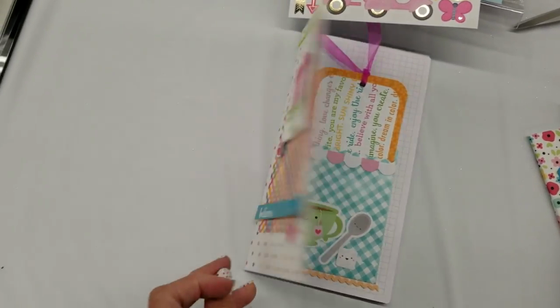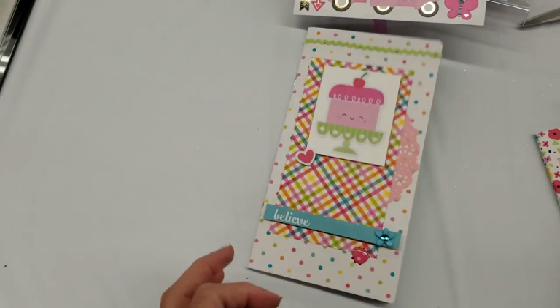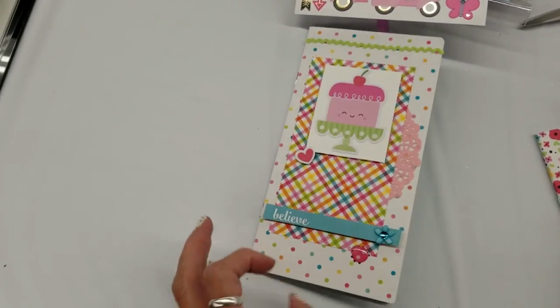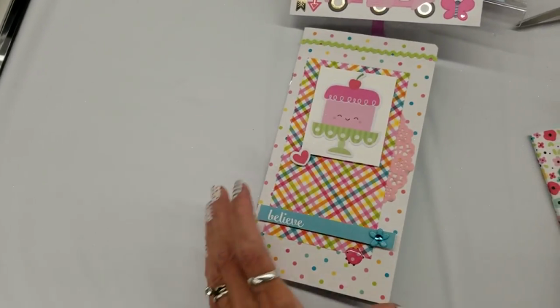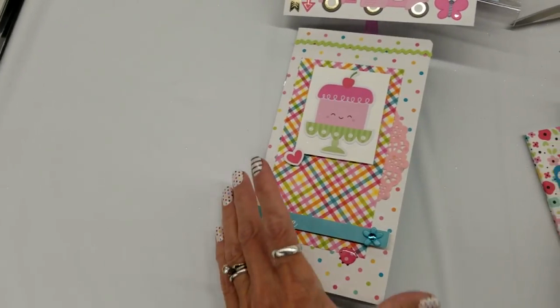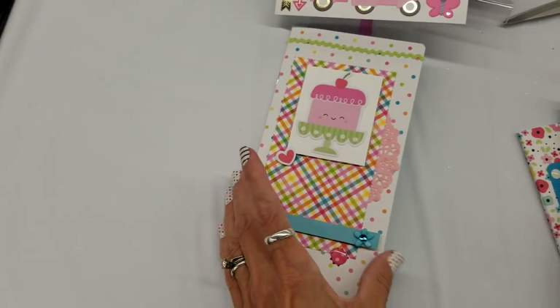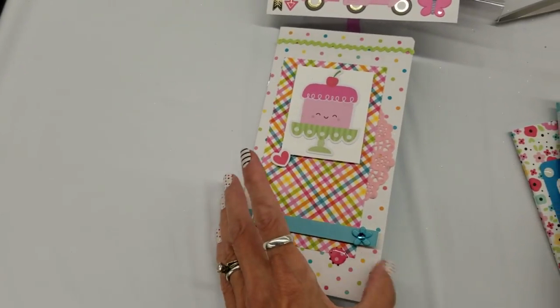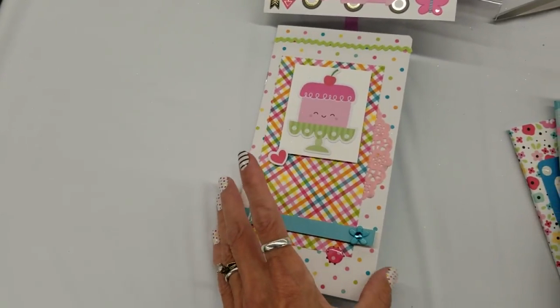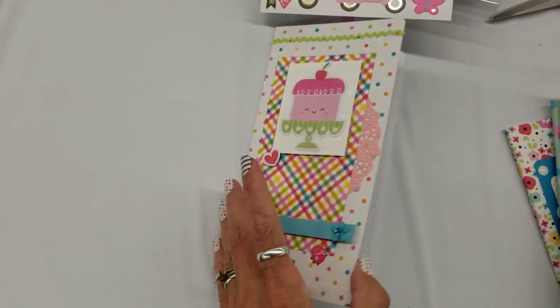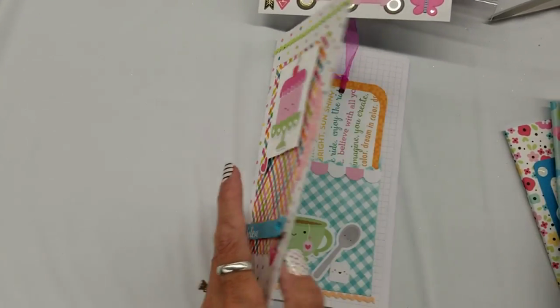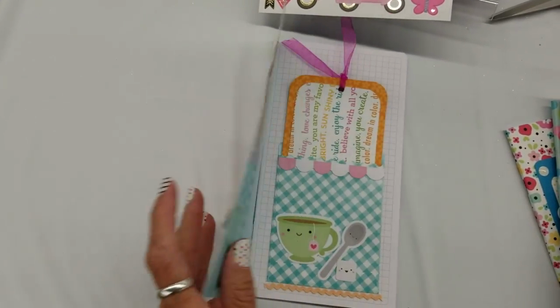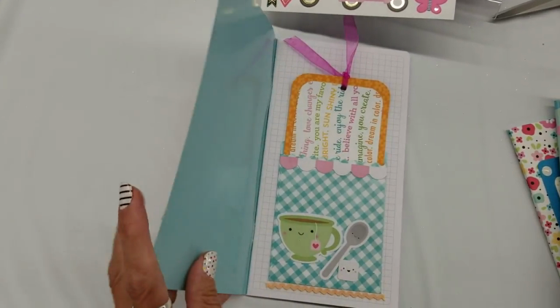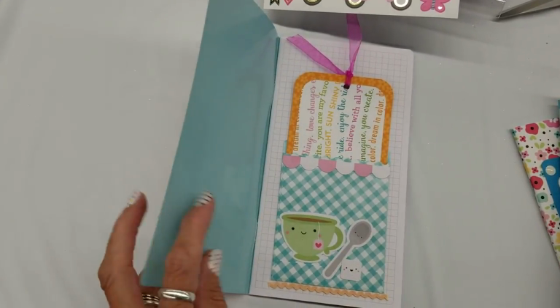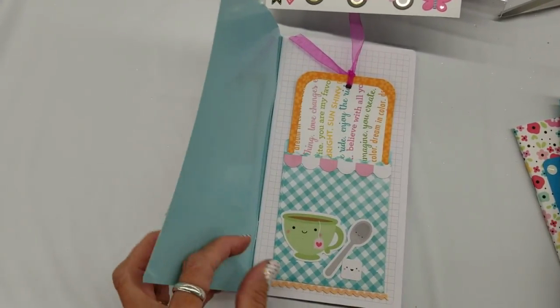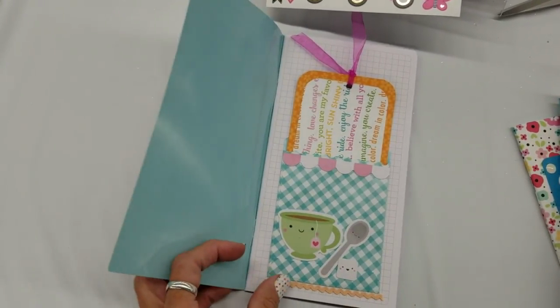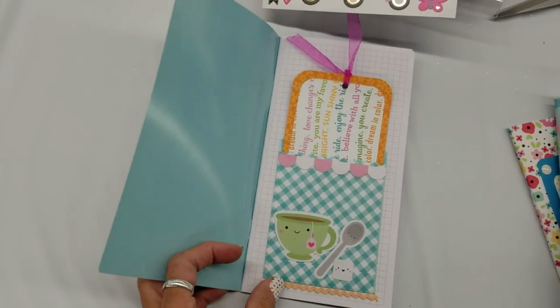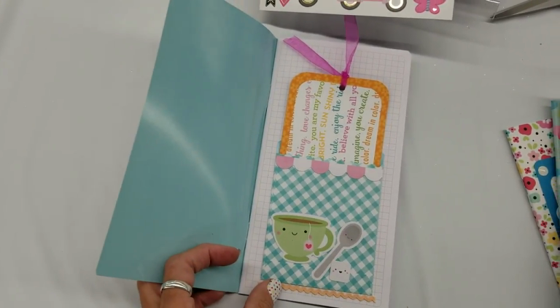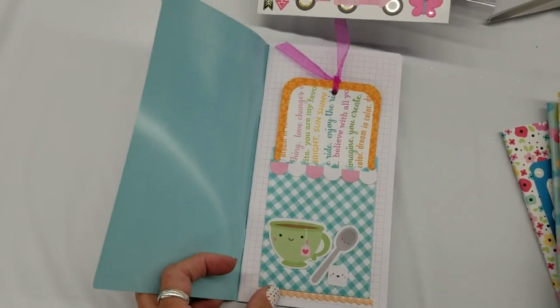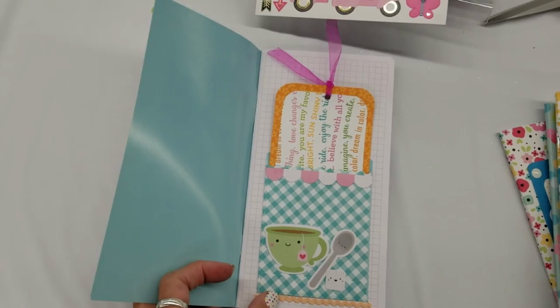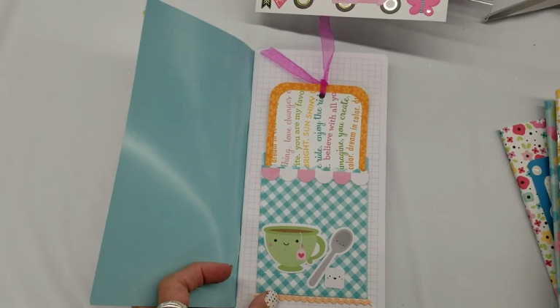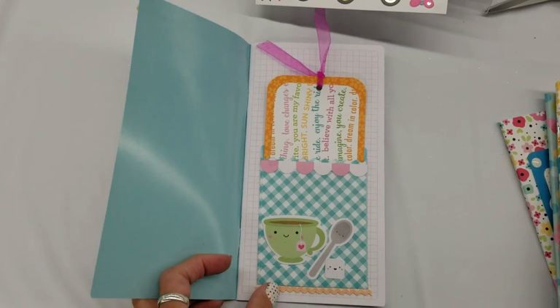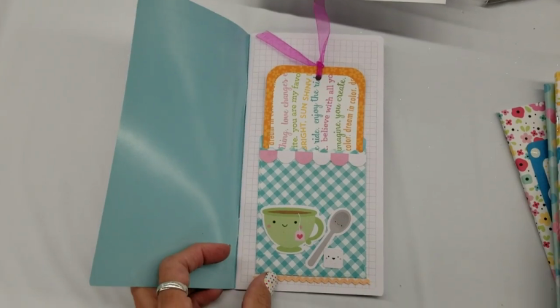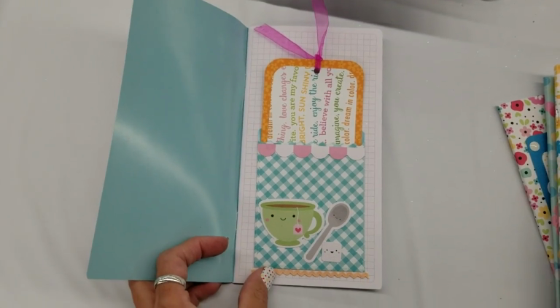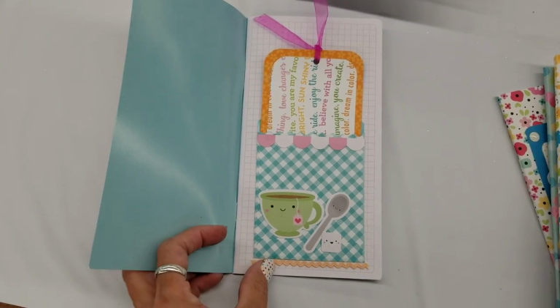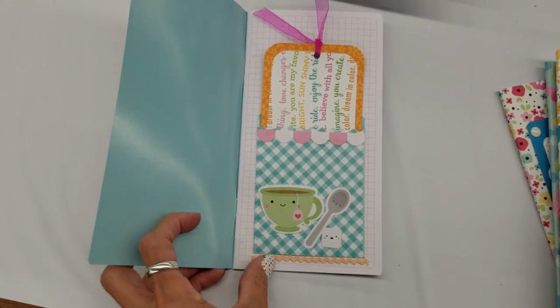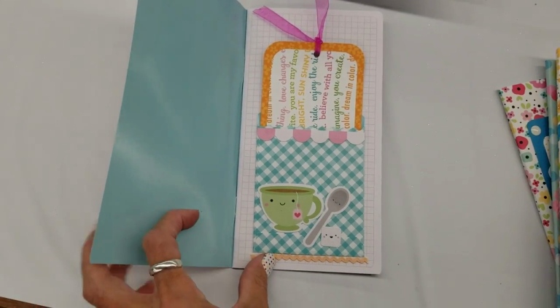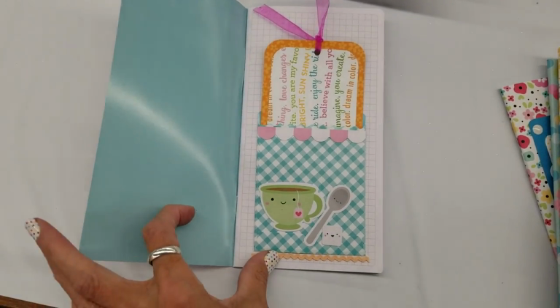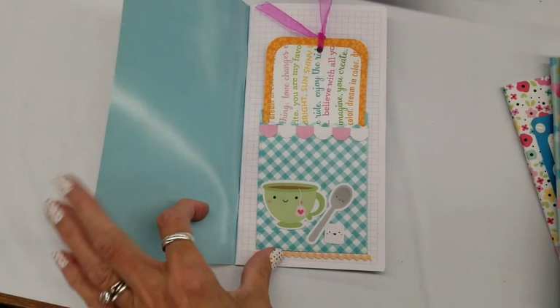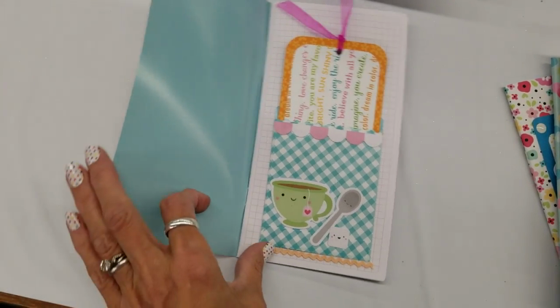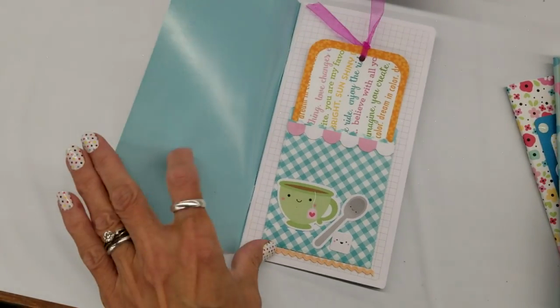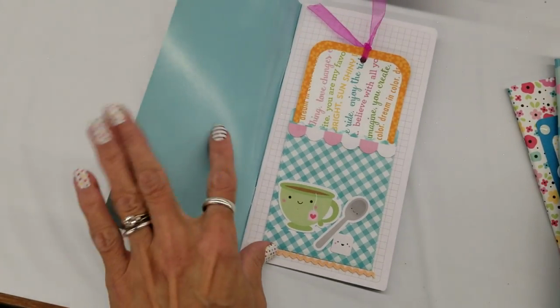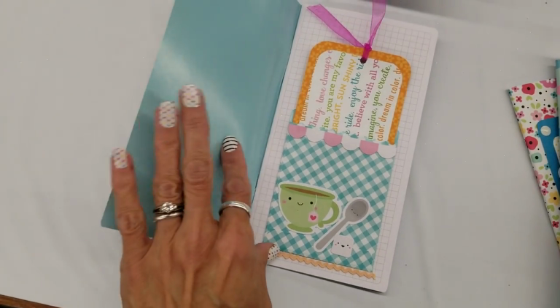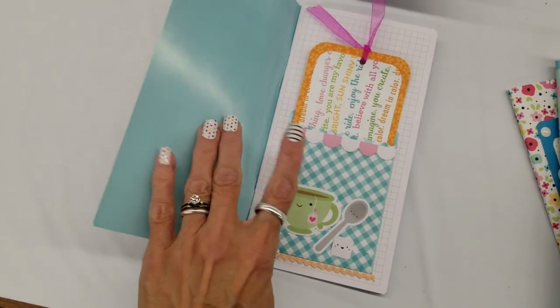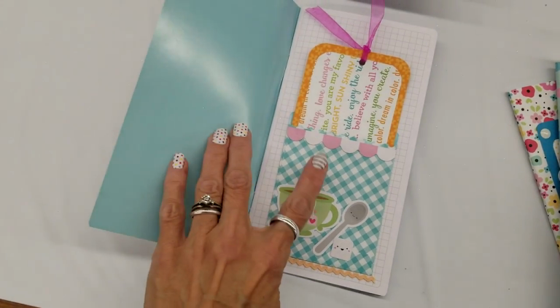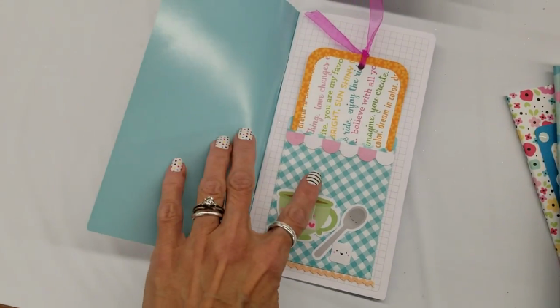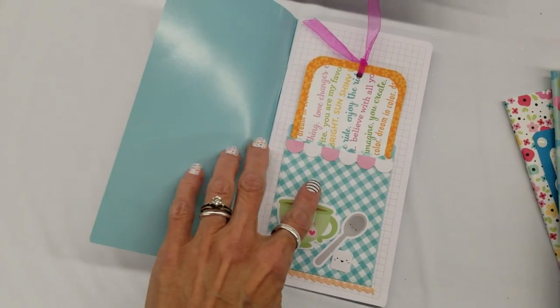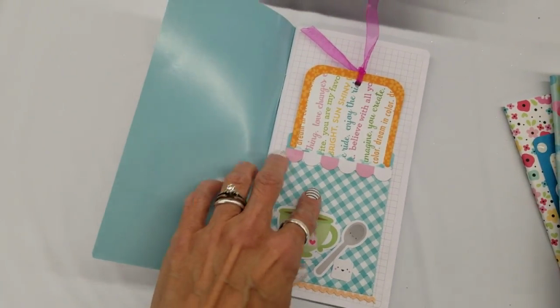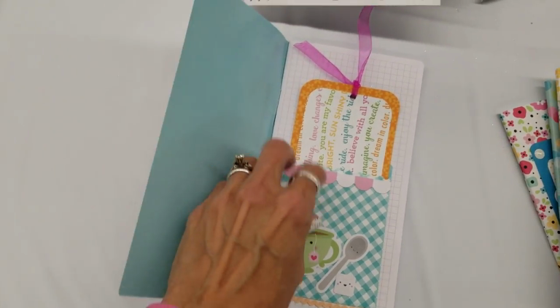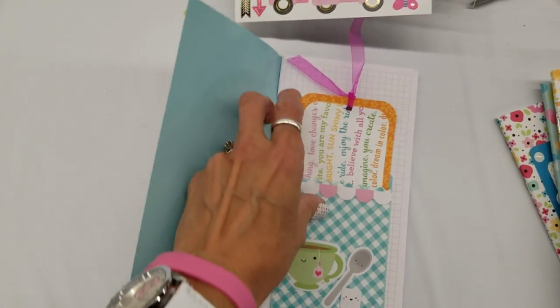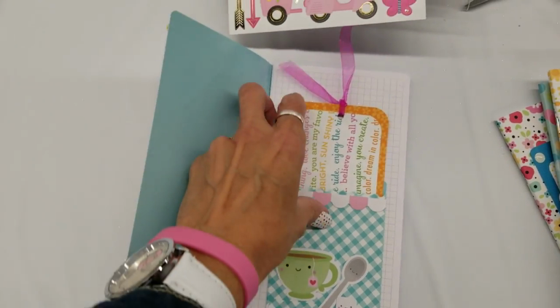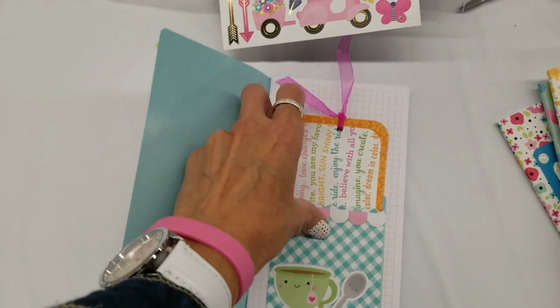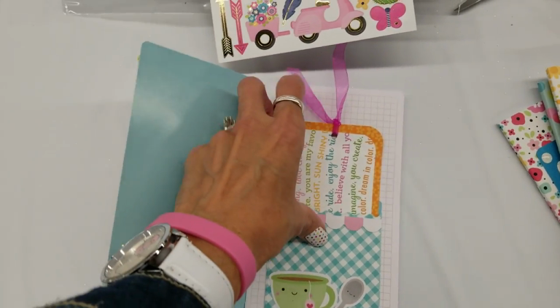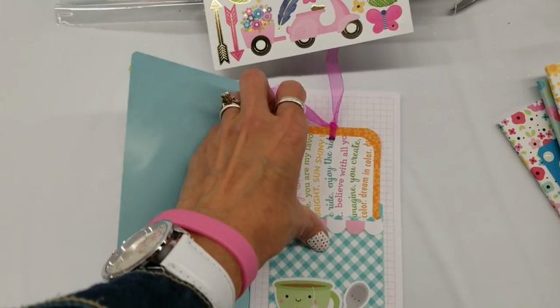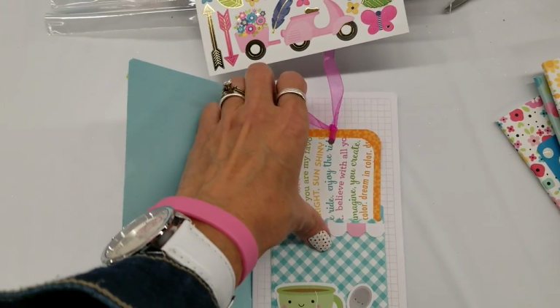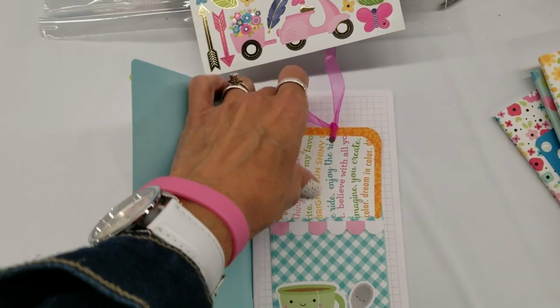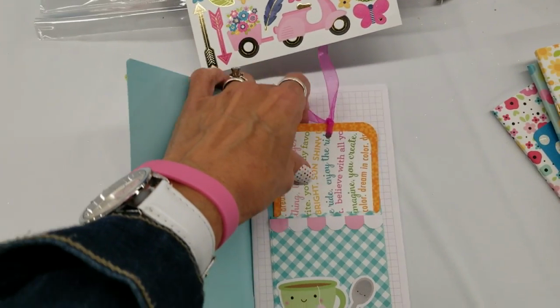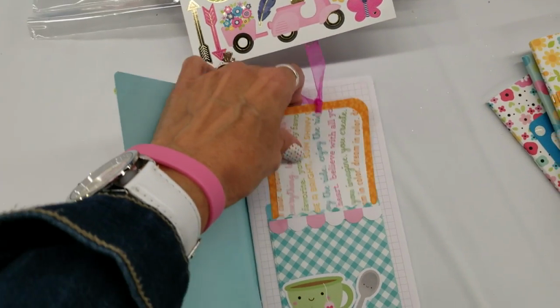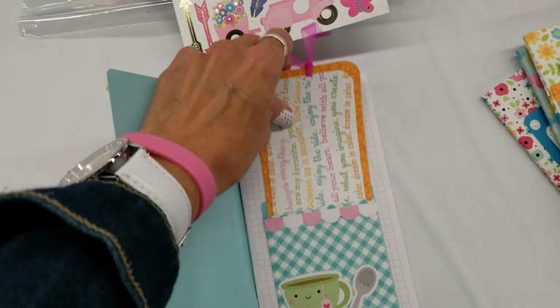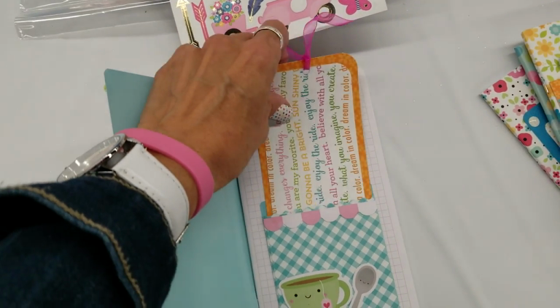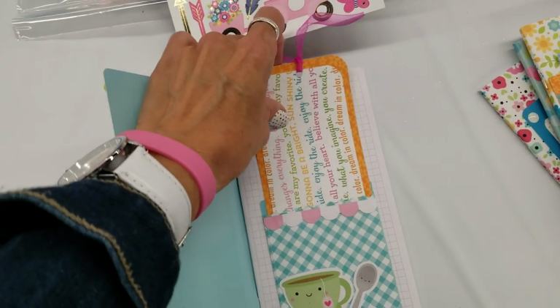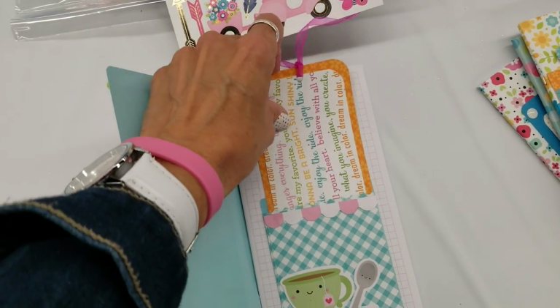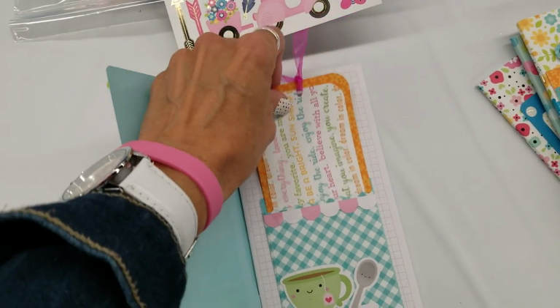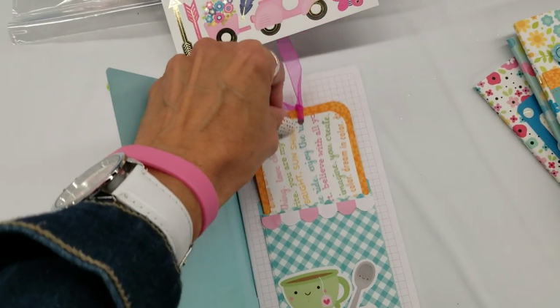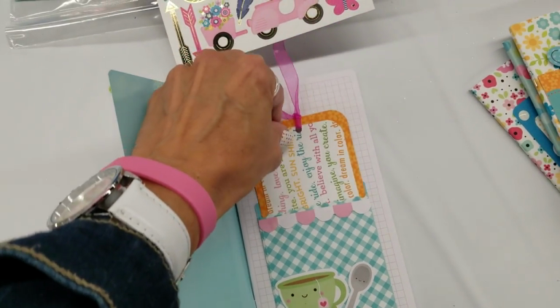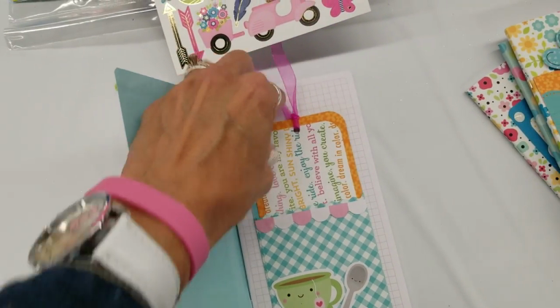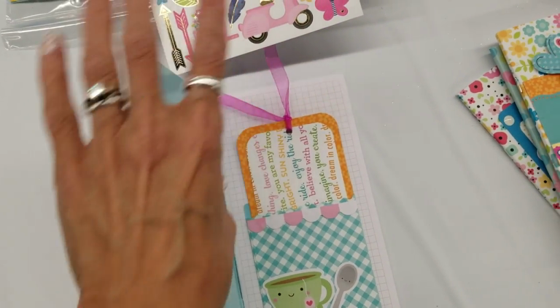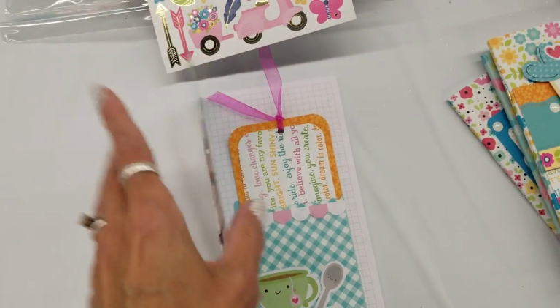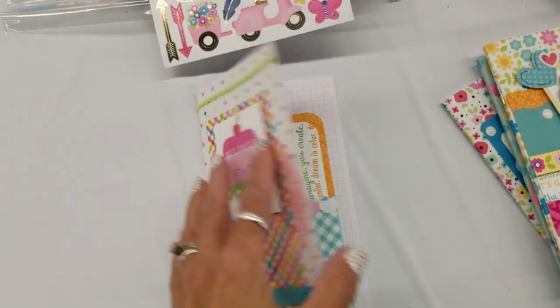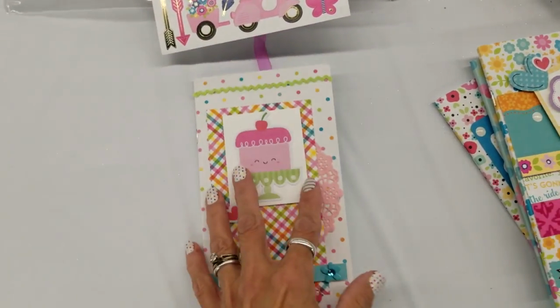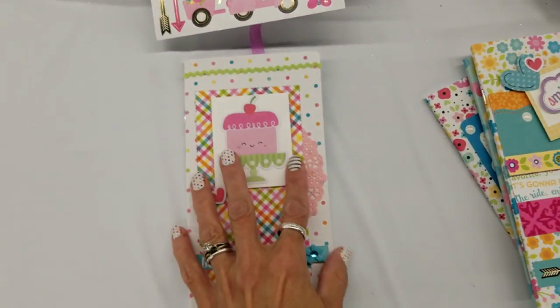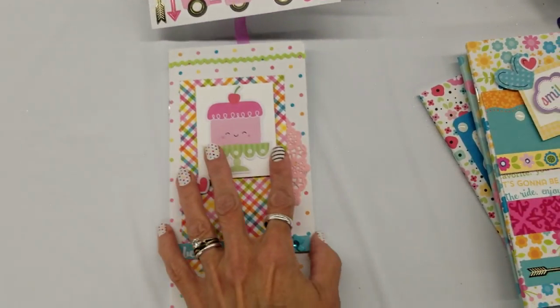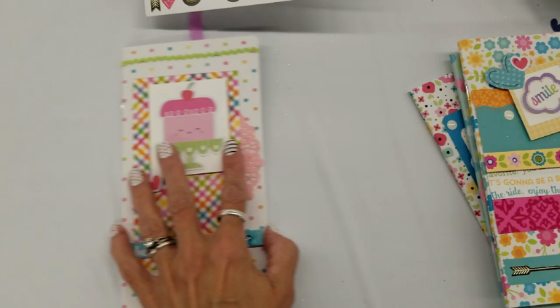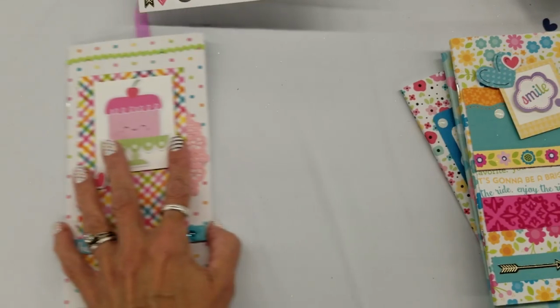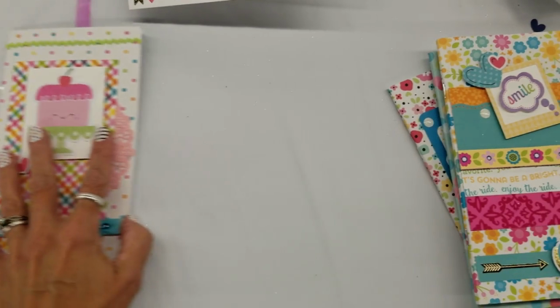And then doing something on the inside for the first page as well. This is actually an envelope here, a little pocket, a little tag there.